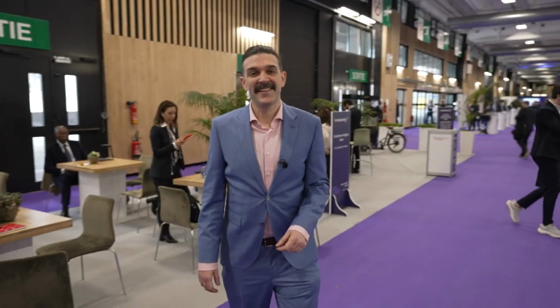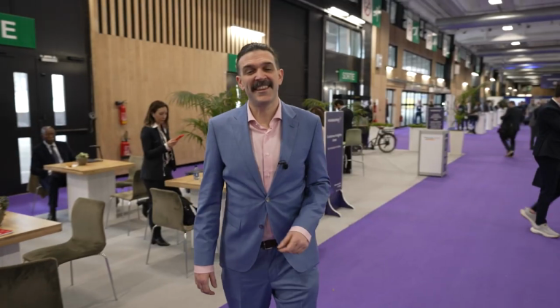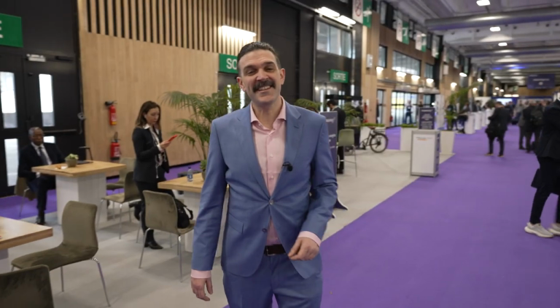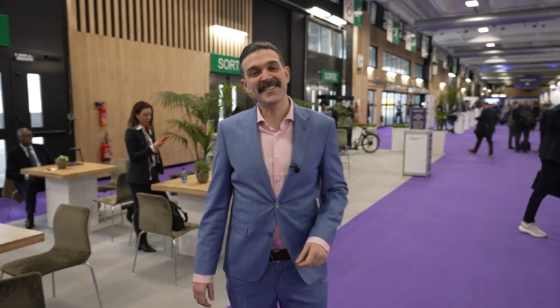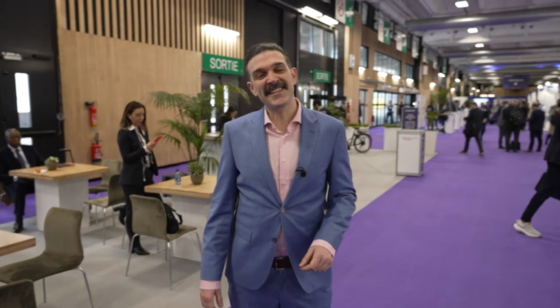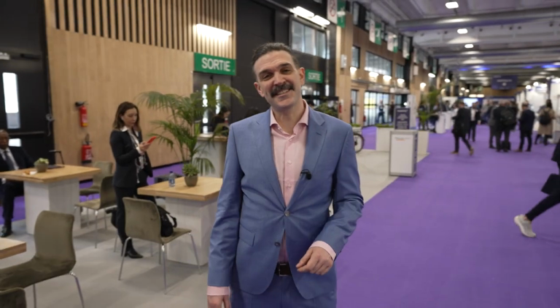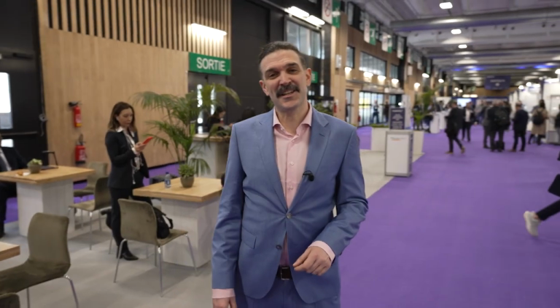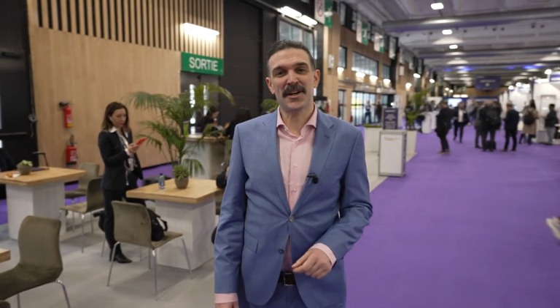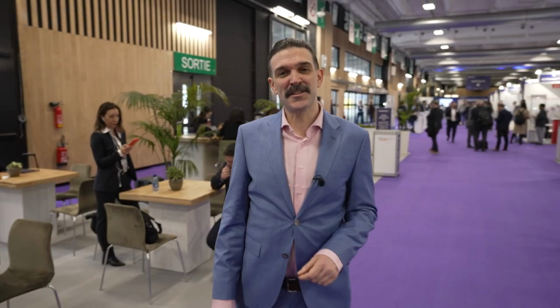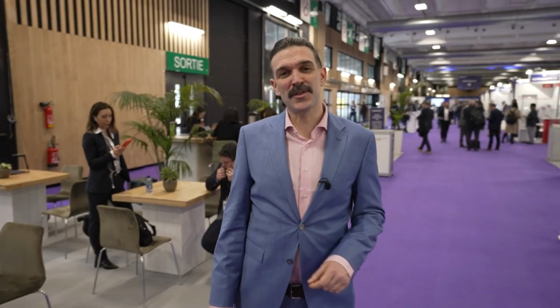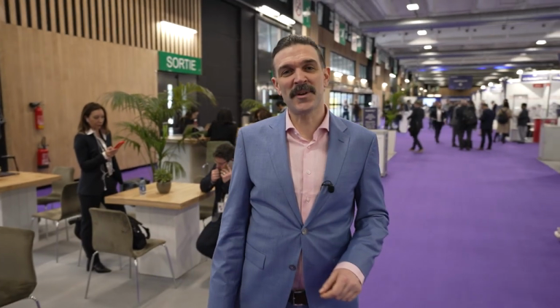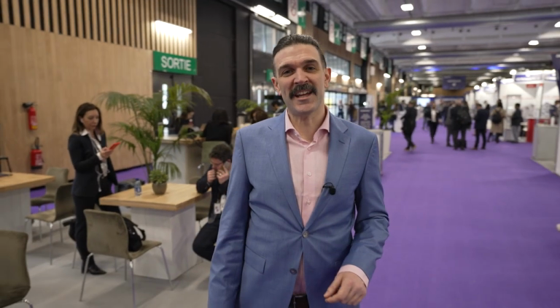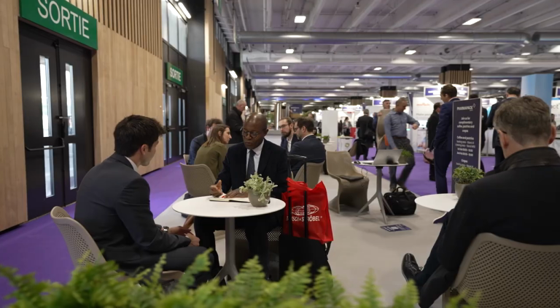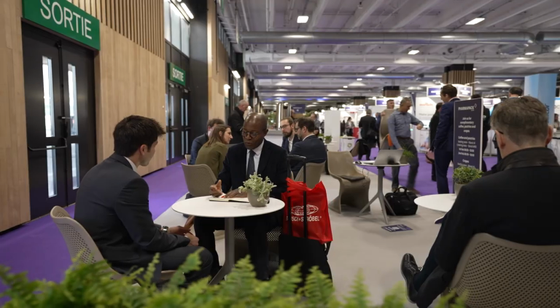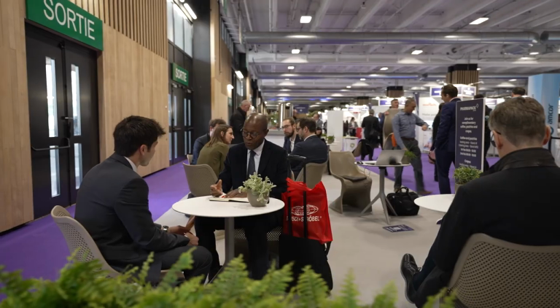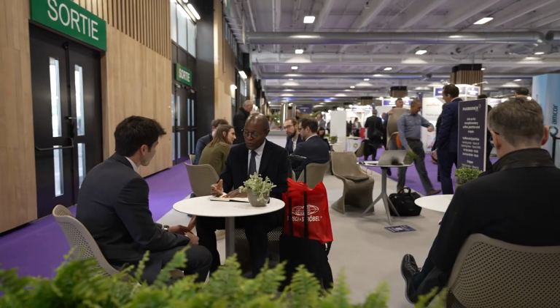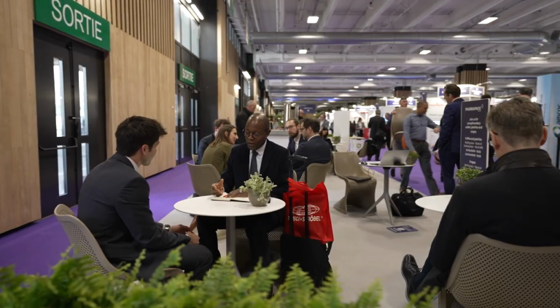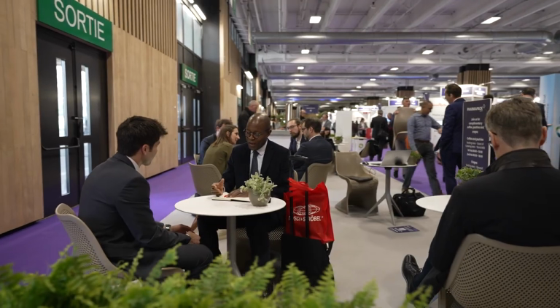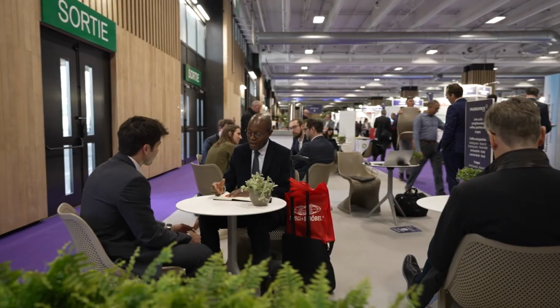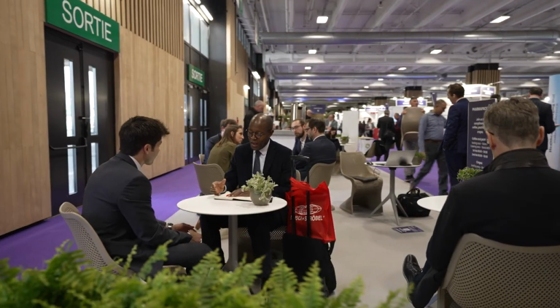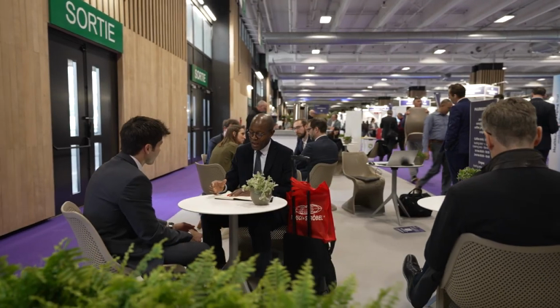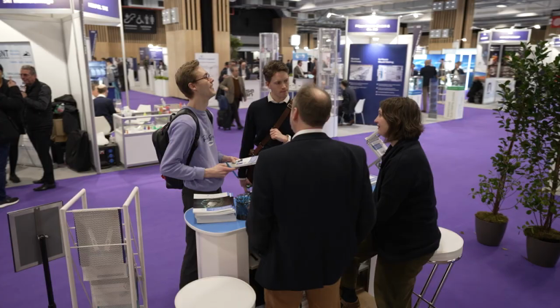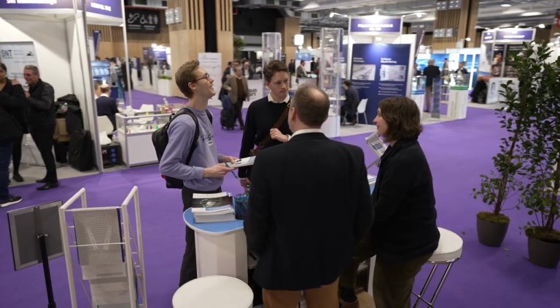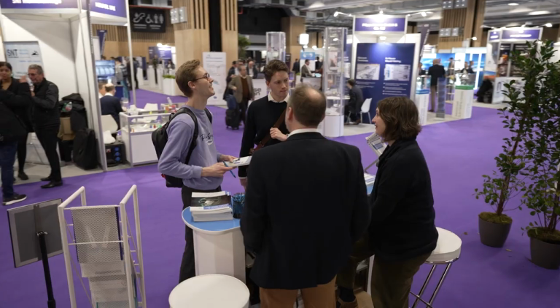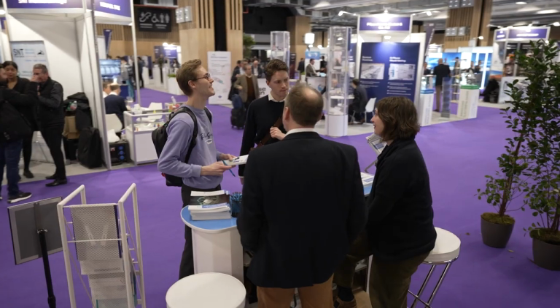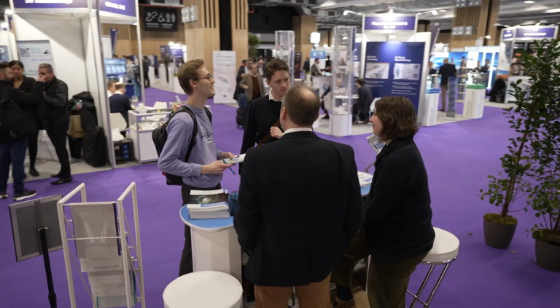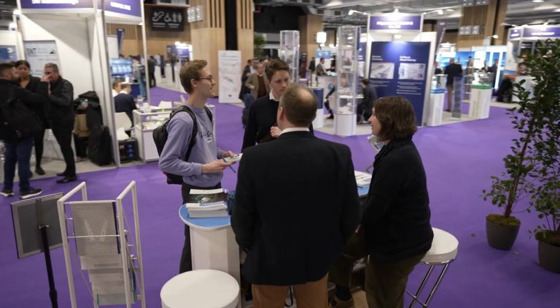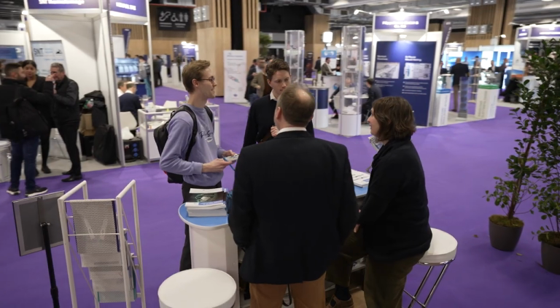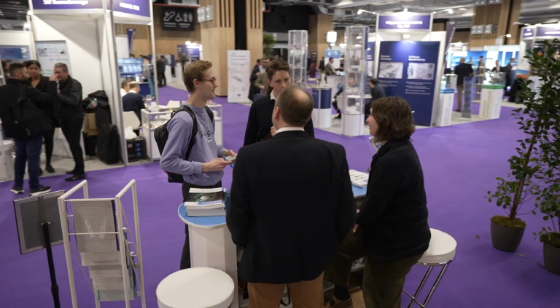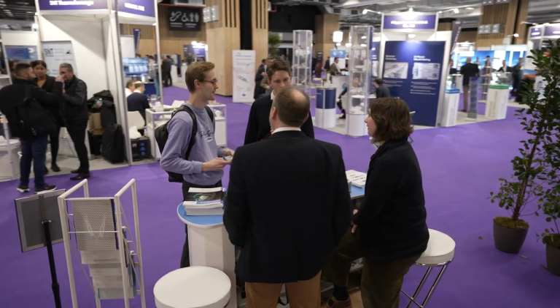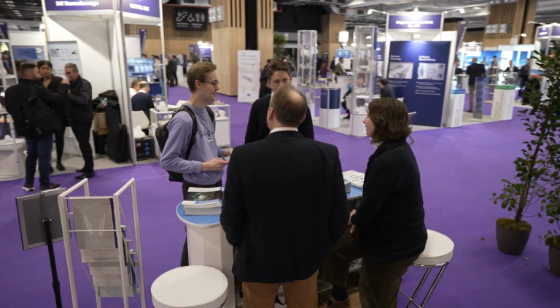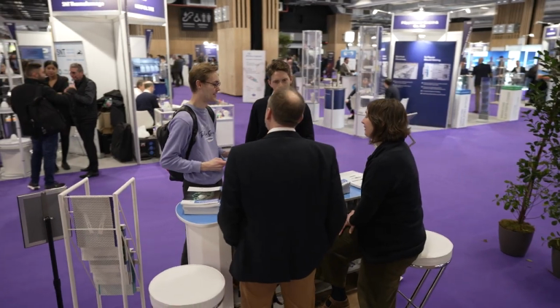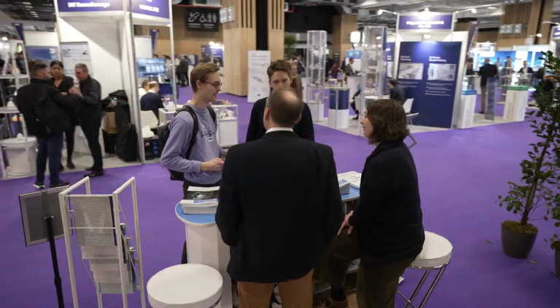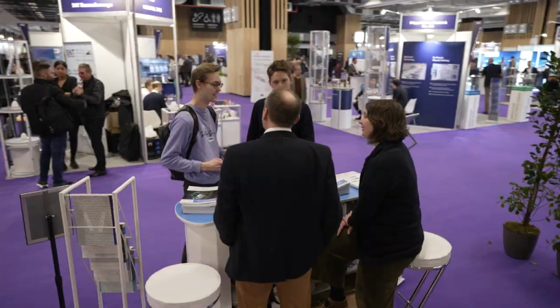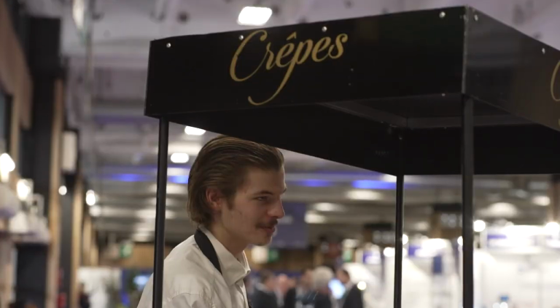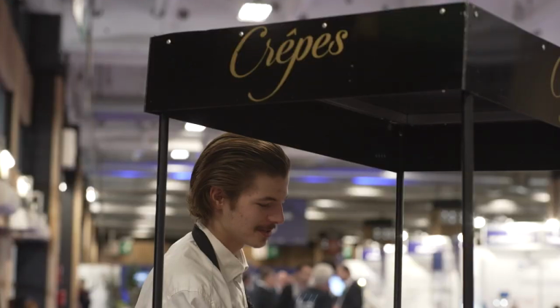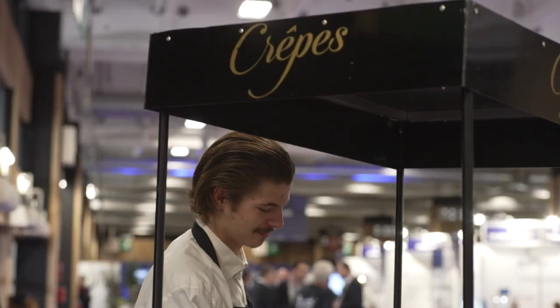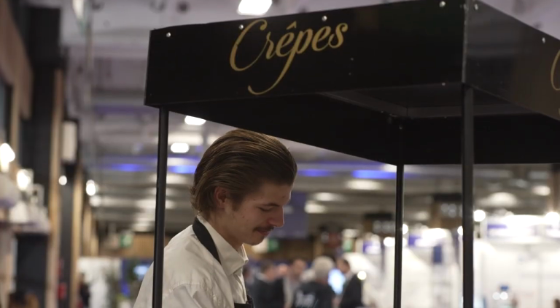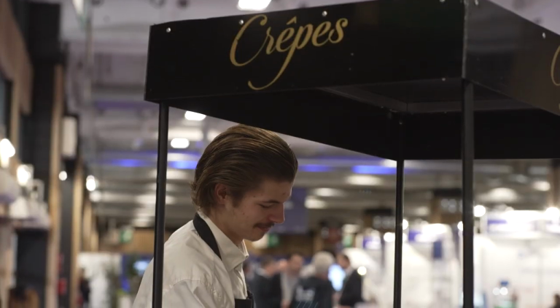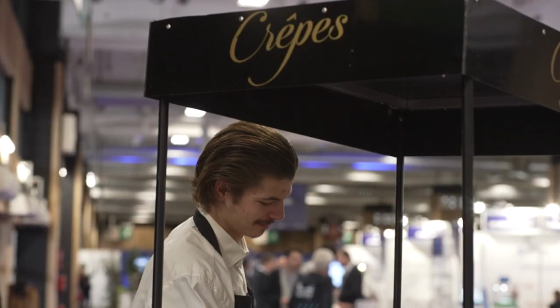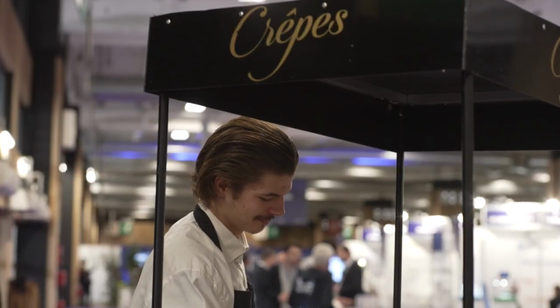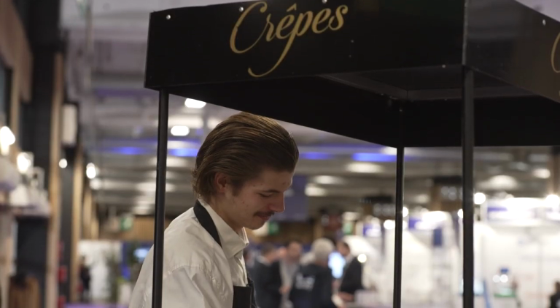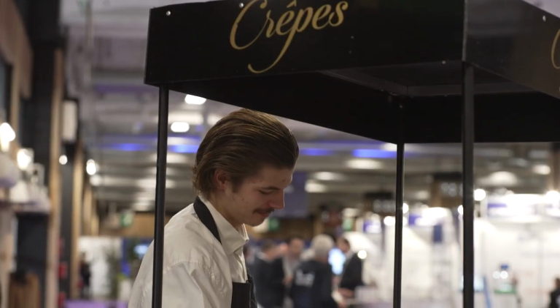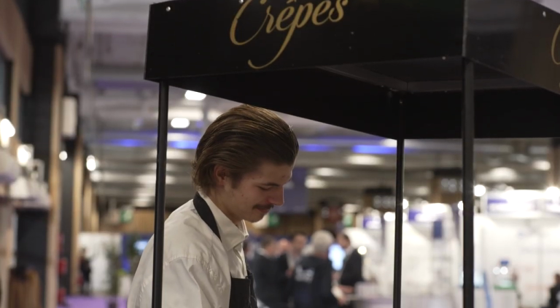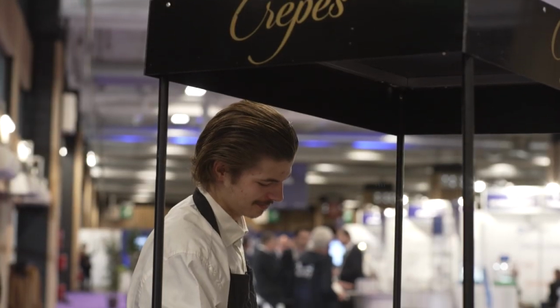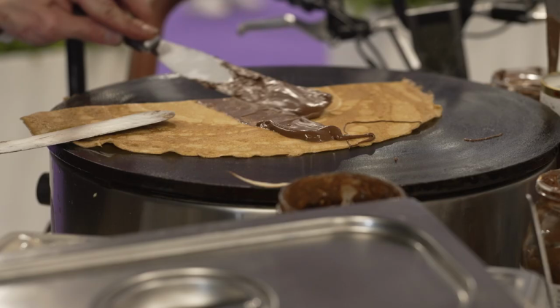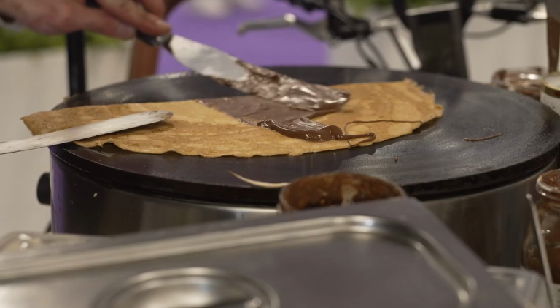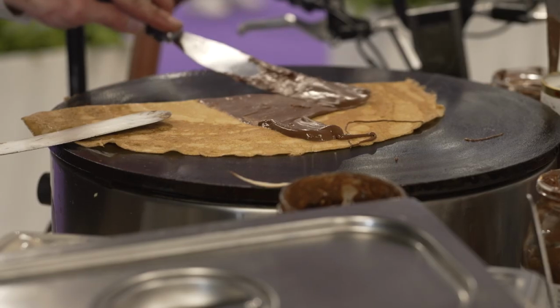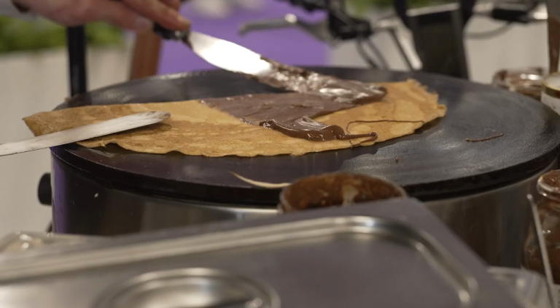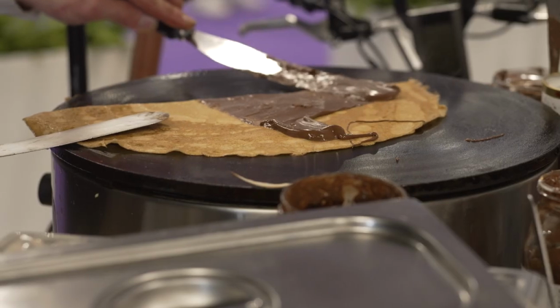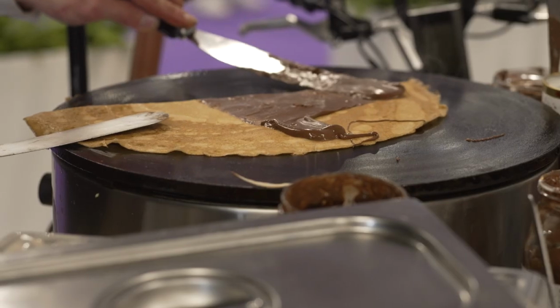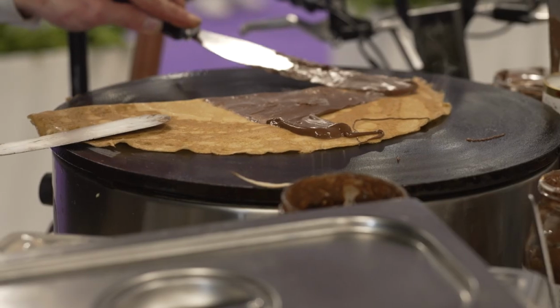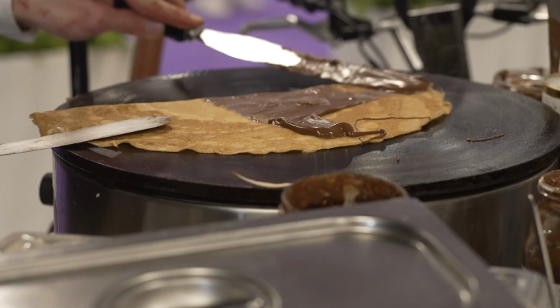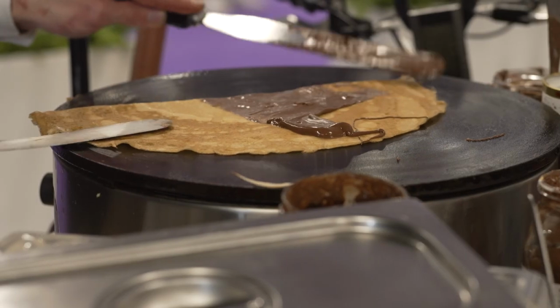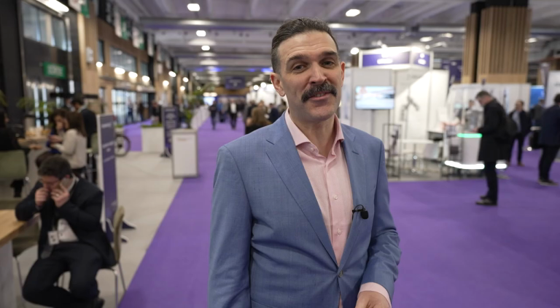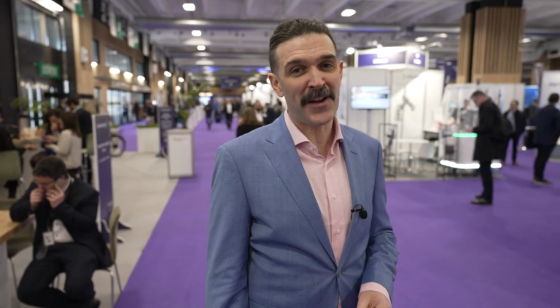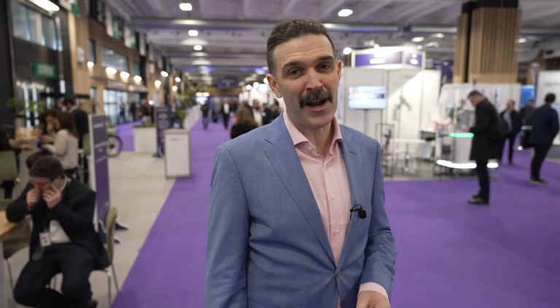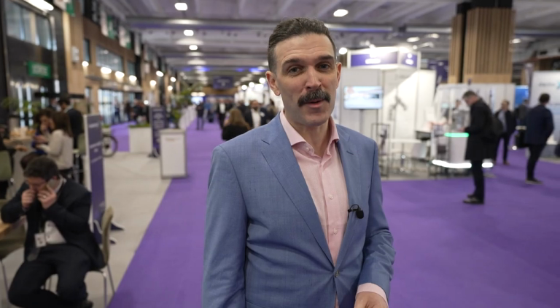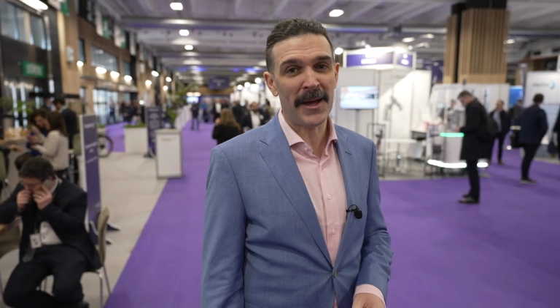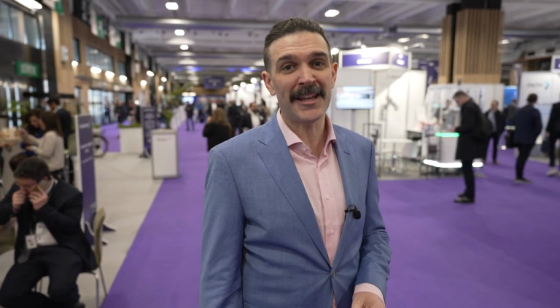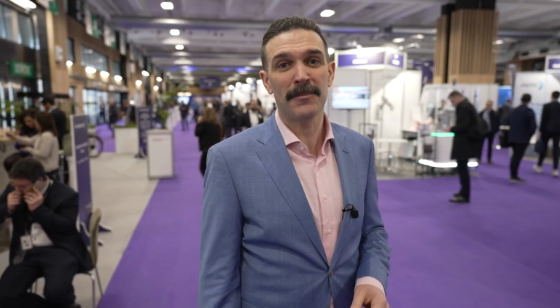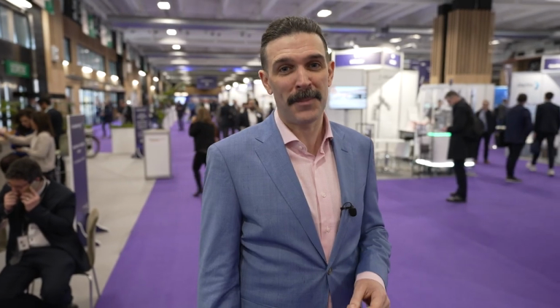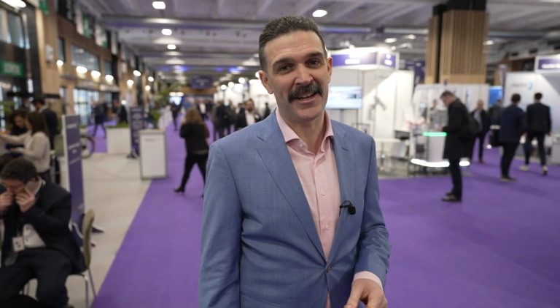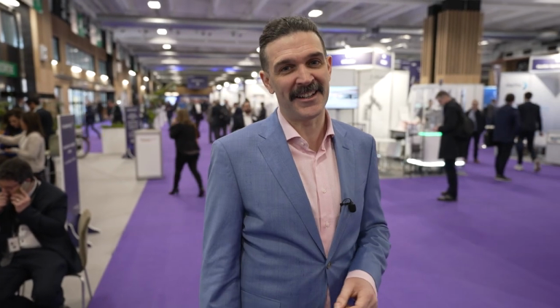This is the Customer Insights Lounge where we speak to exhibitors and attendees and we use your feedback to make PharmaPak better.